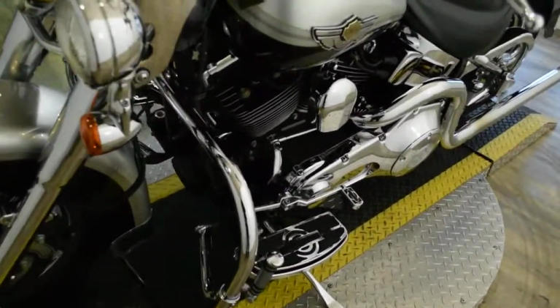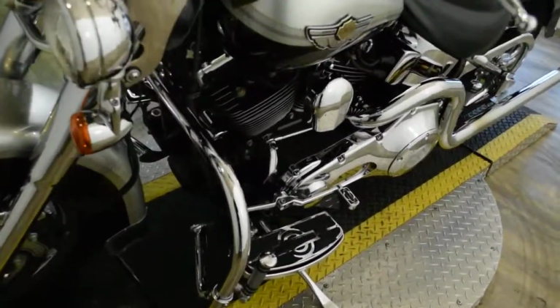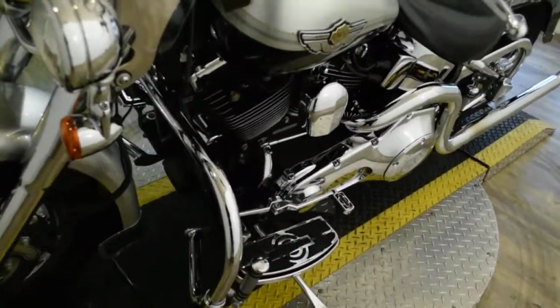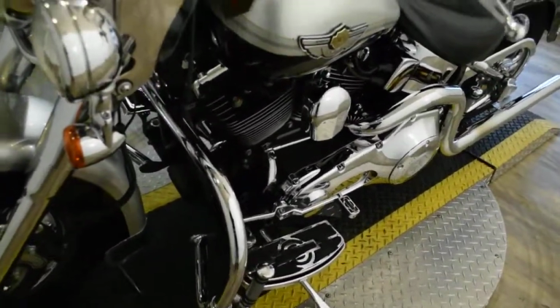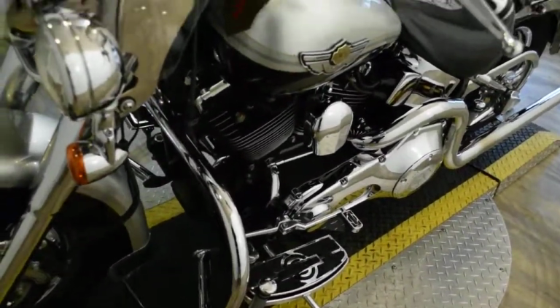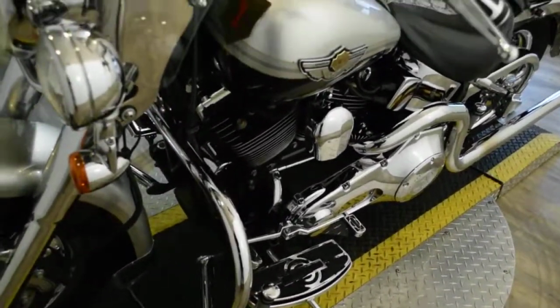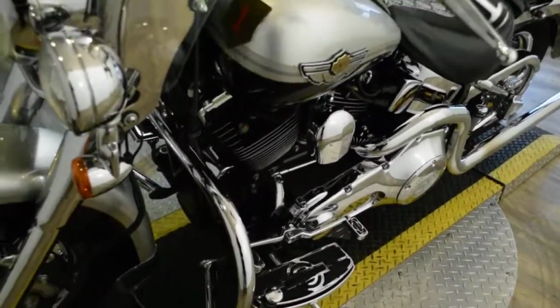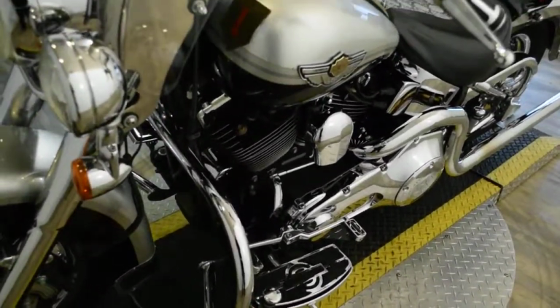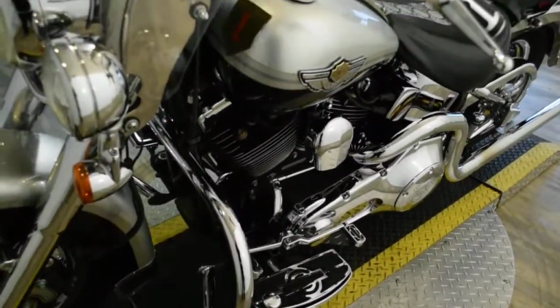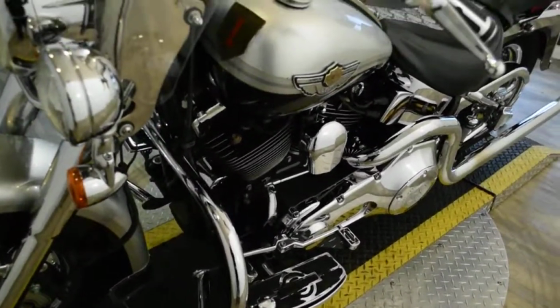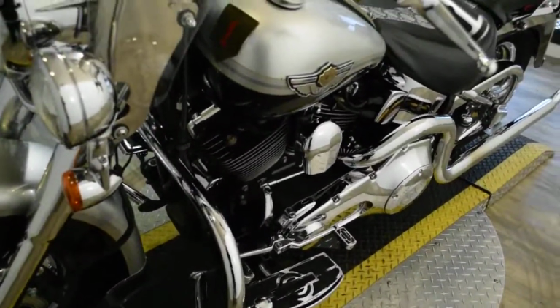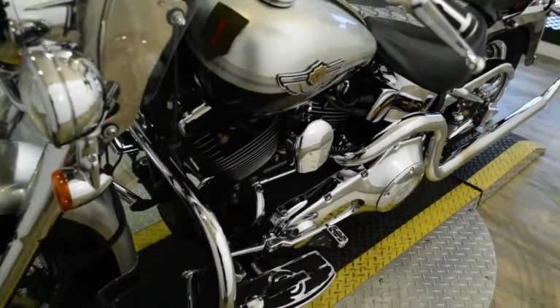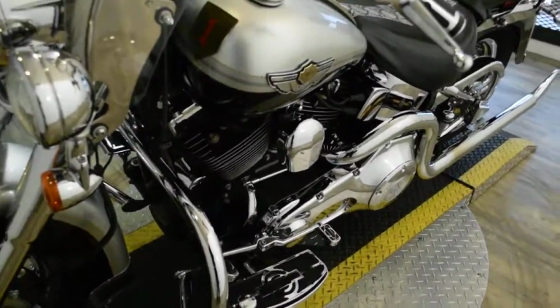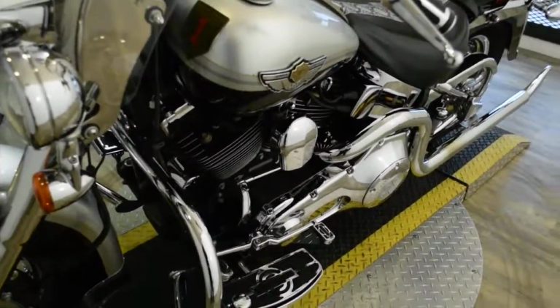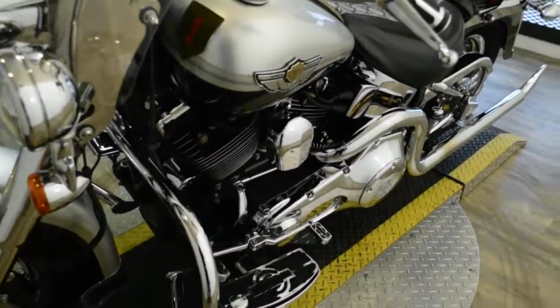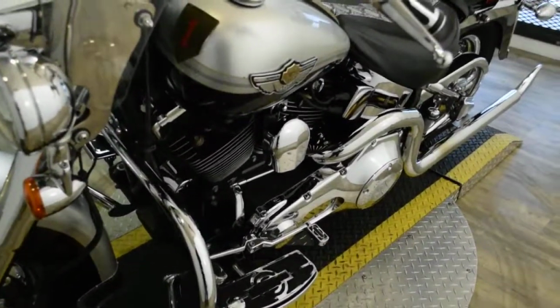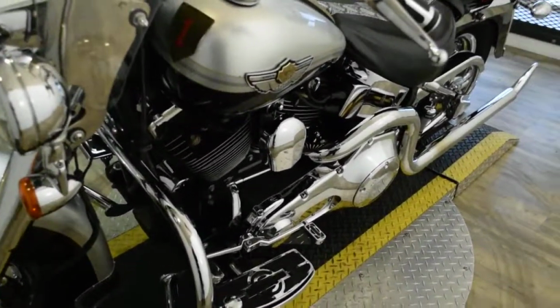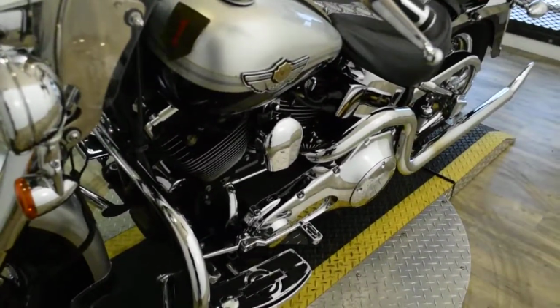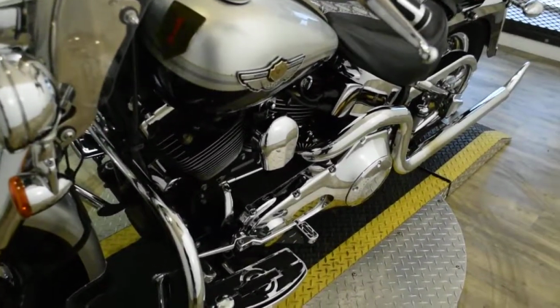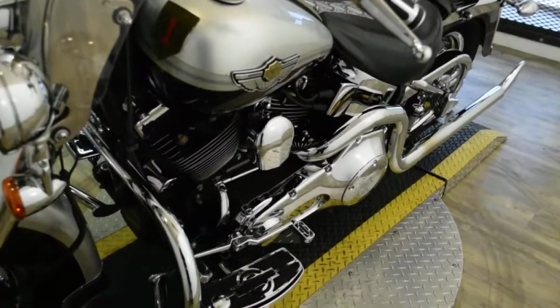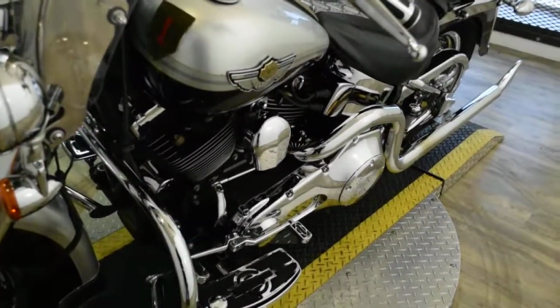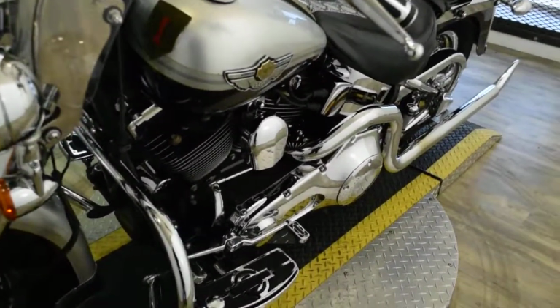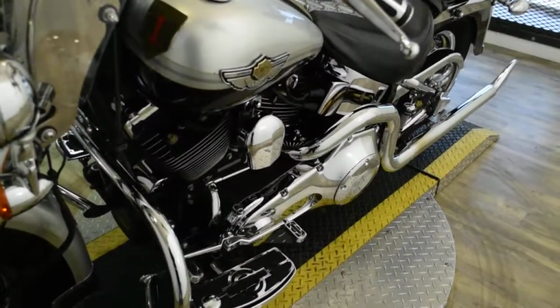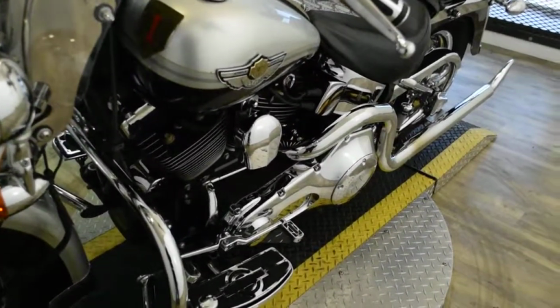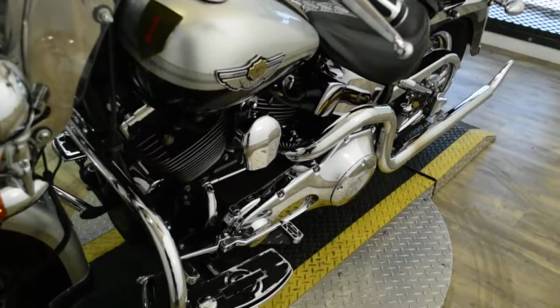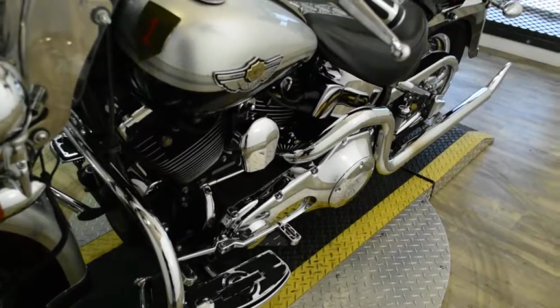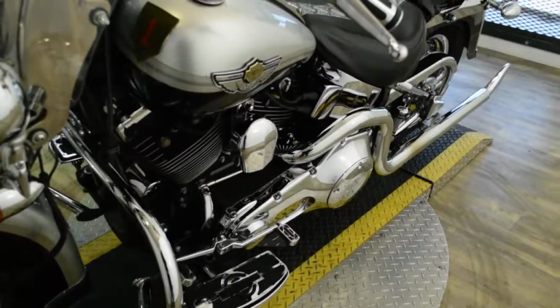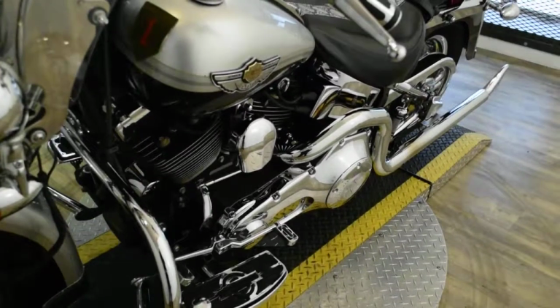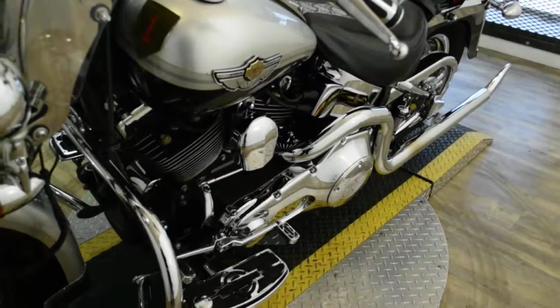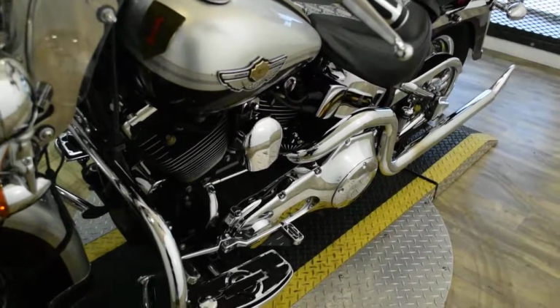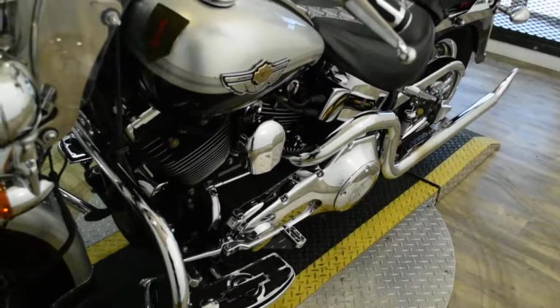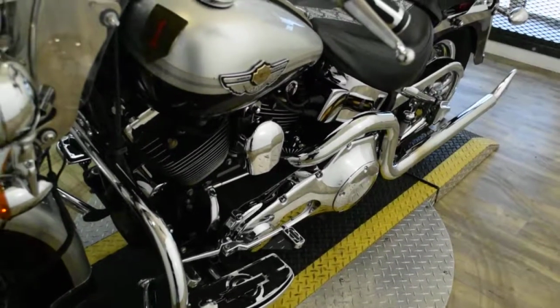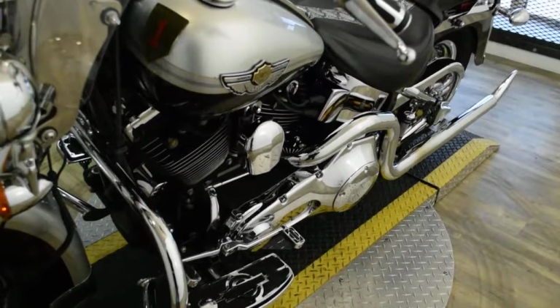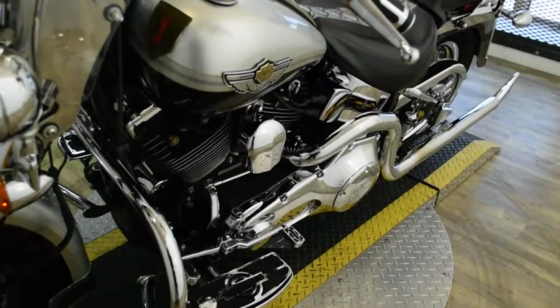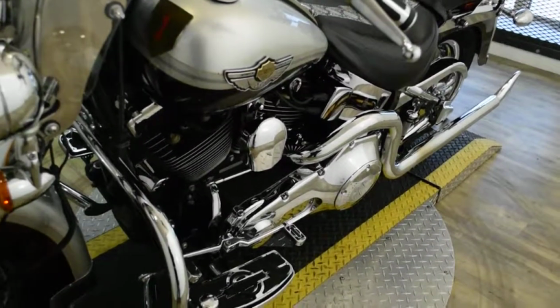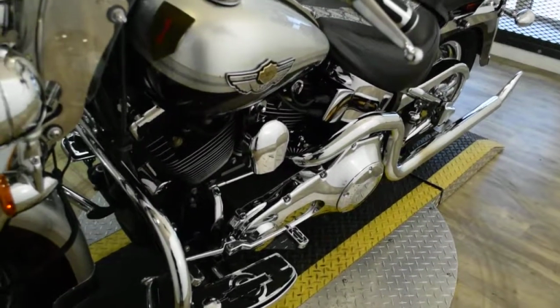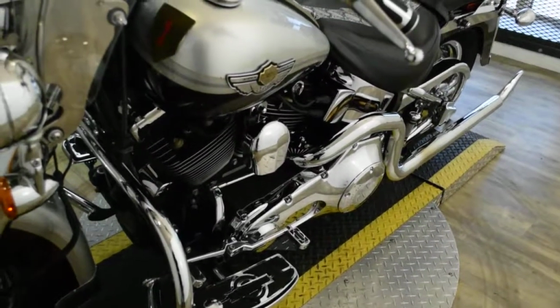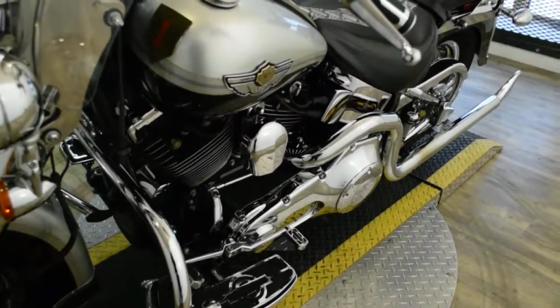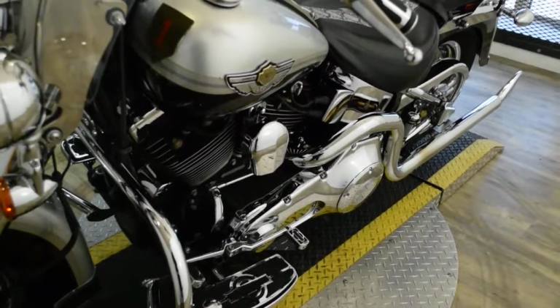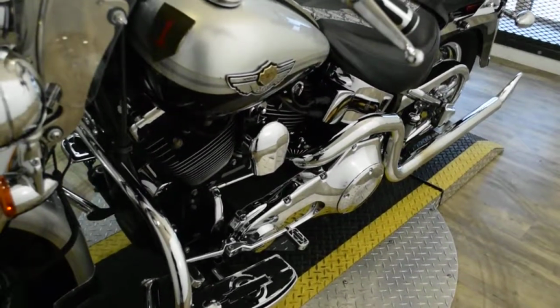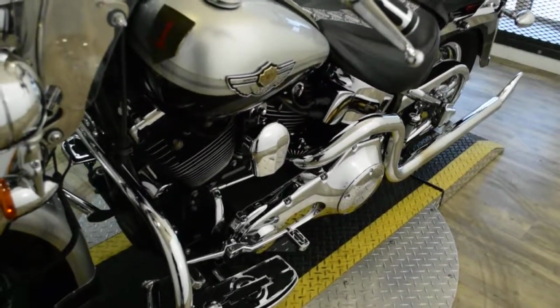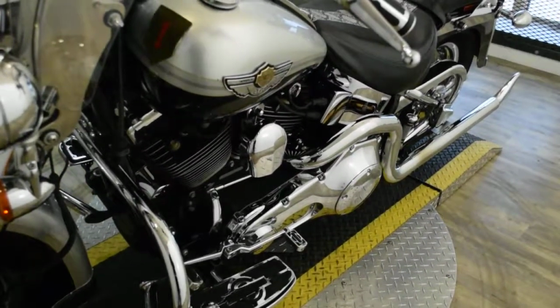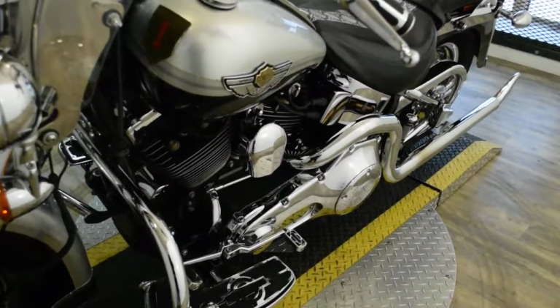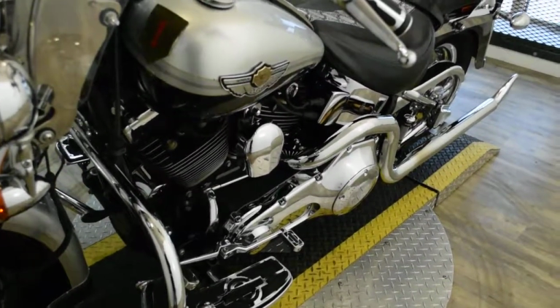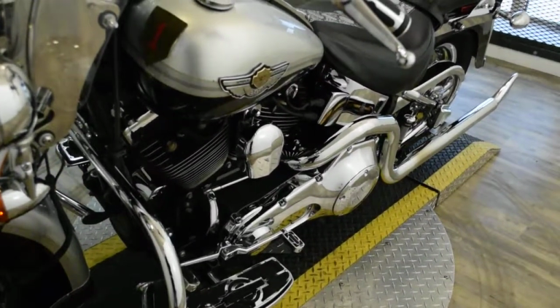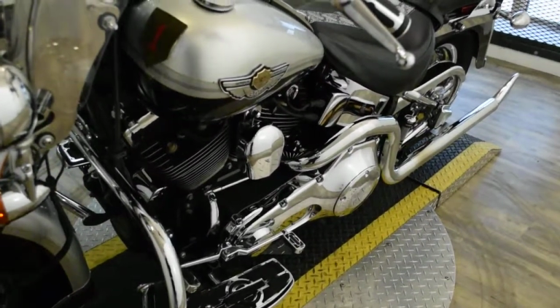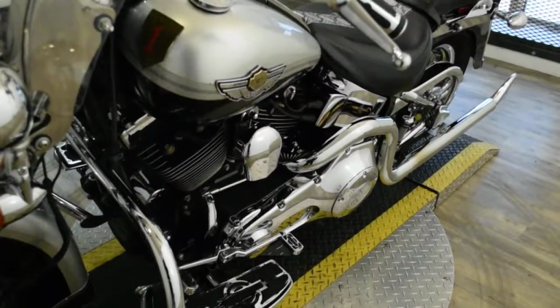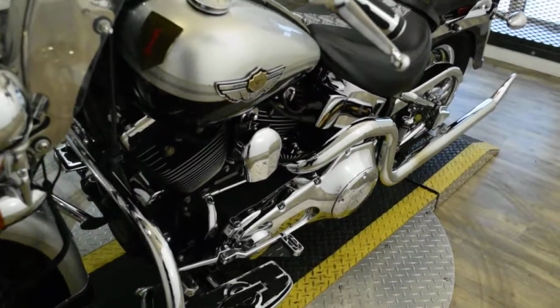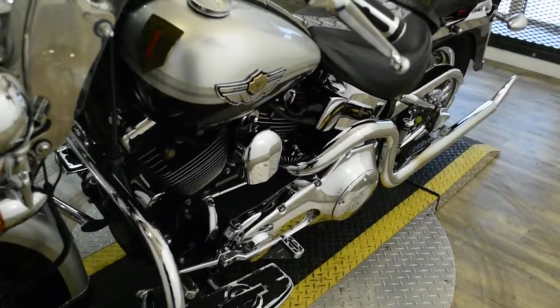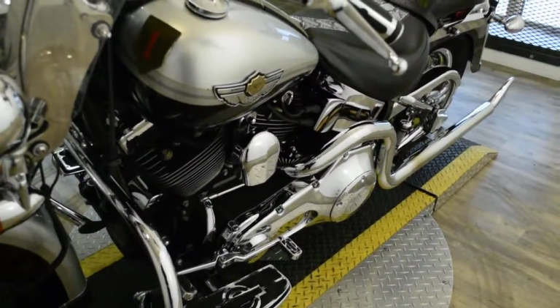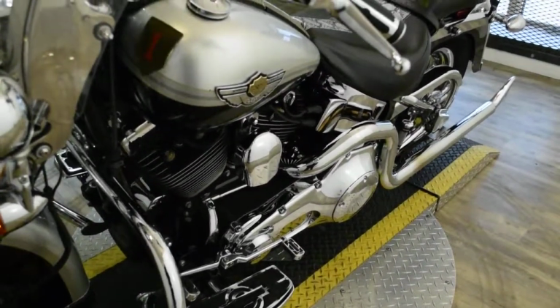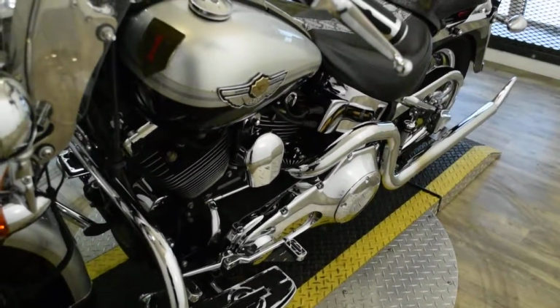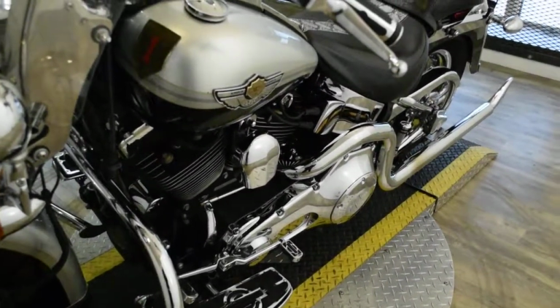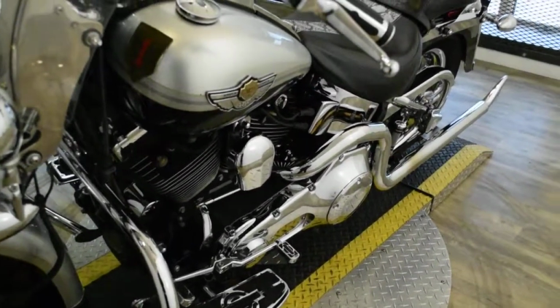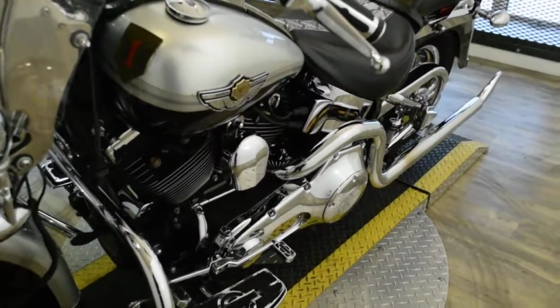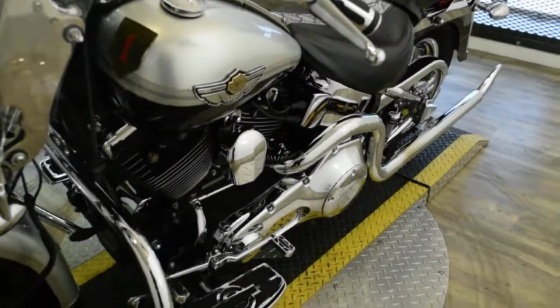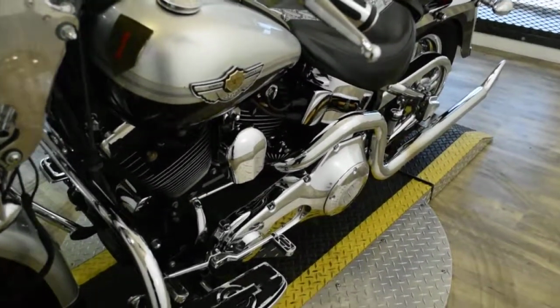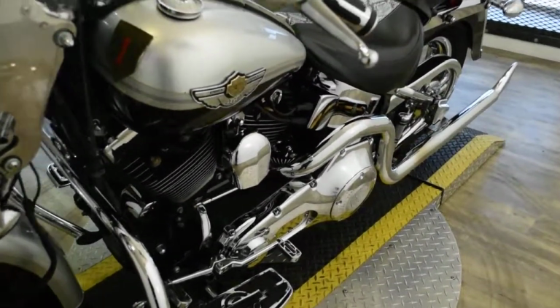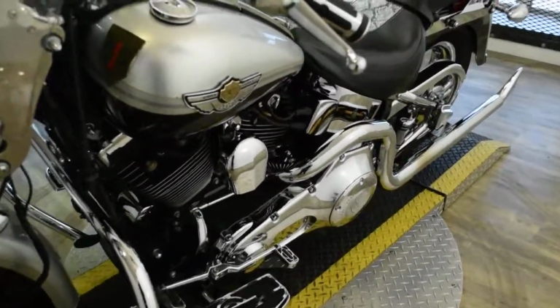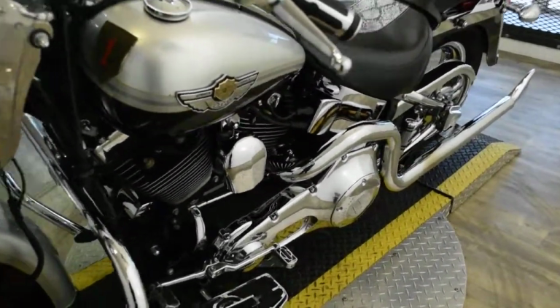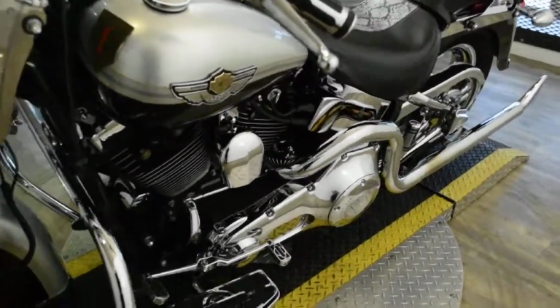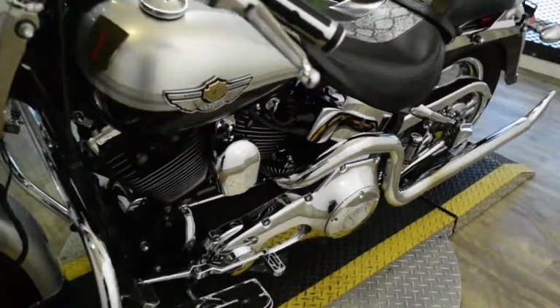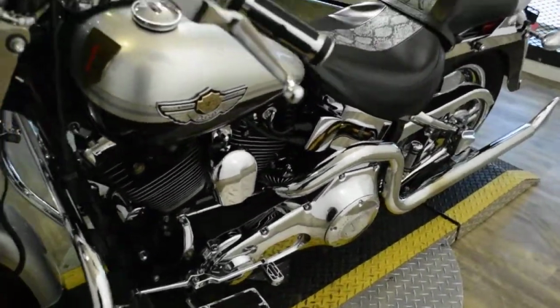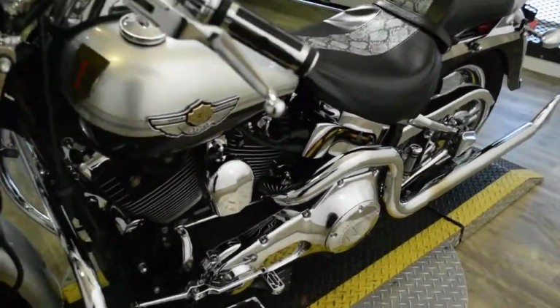The bike has been serviced and safety inspected and is ready for the road. It has 23,290 miles on it.